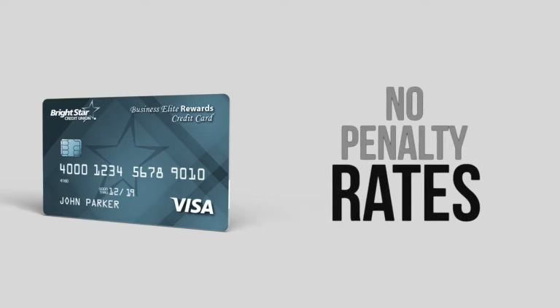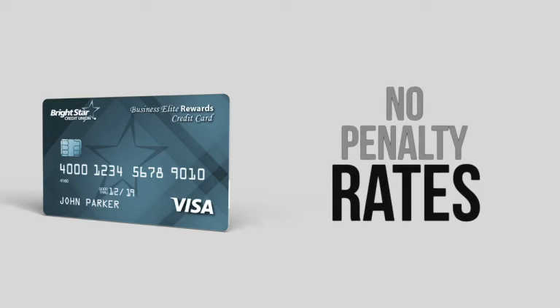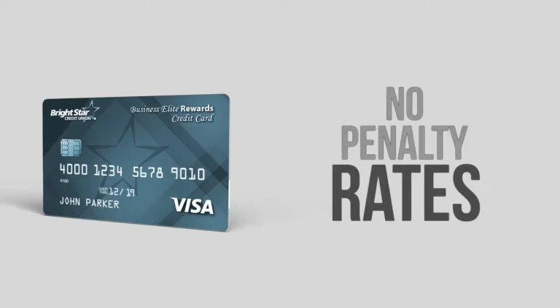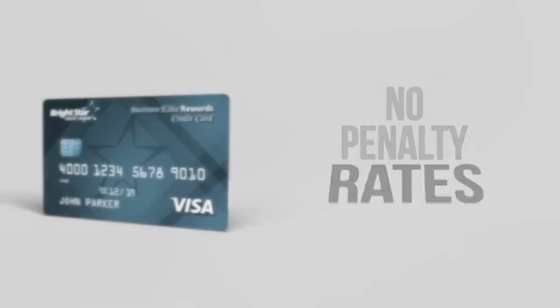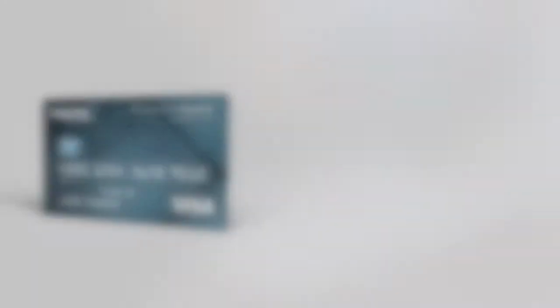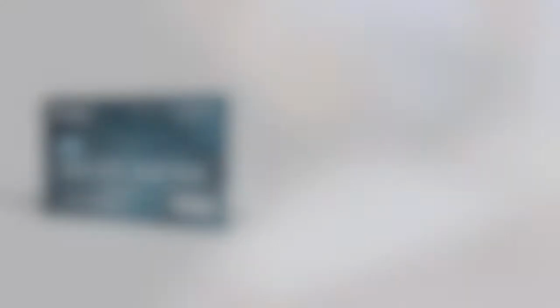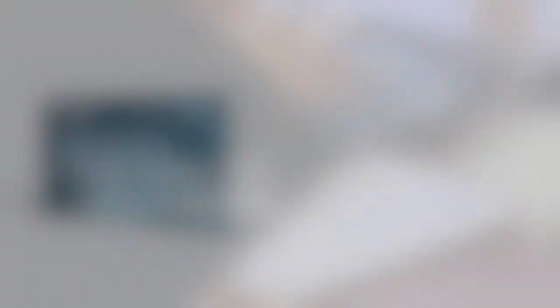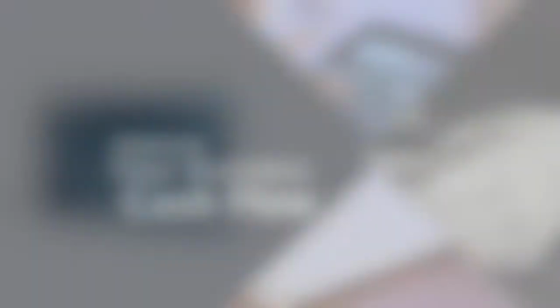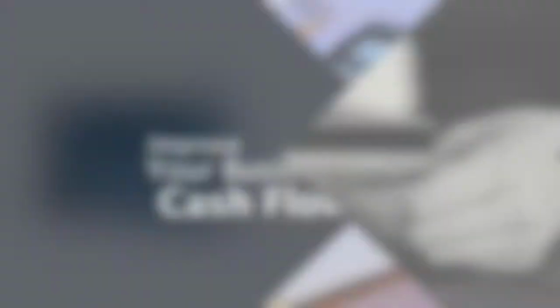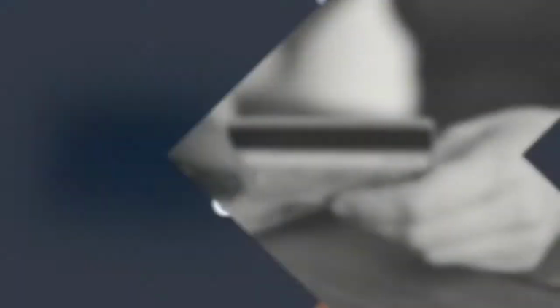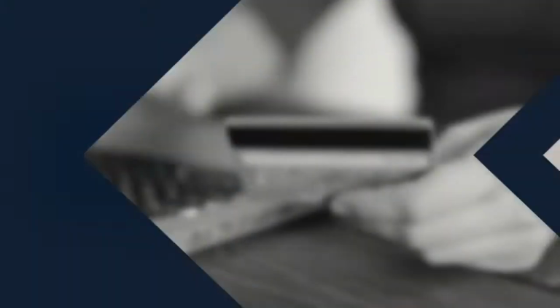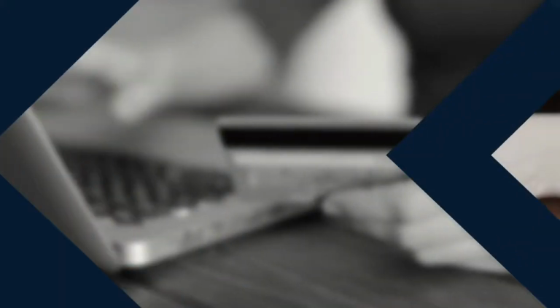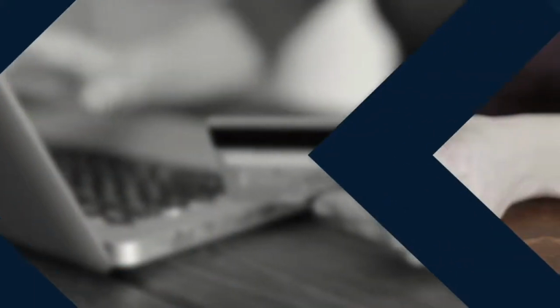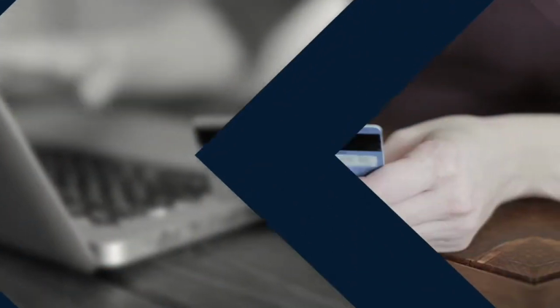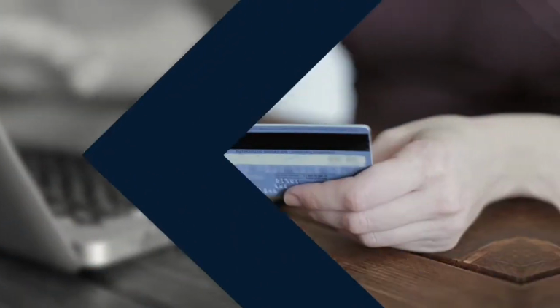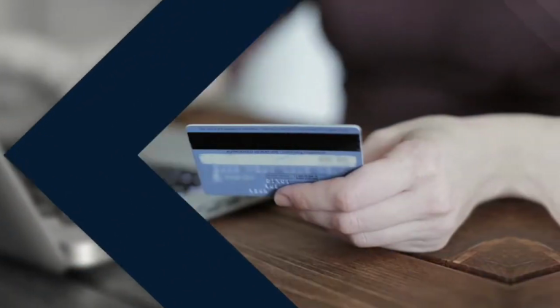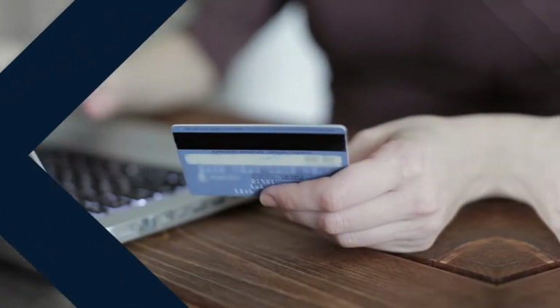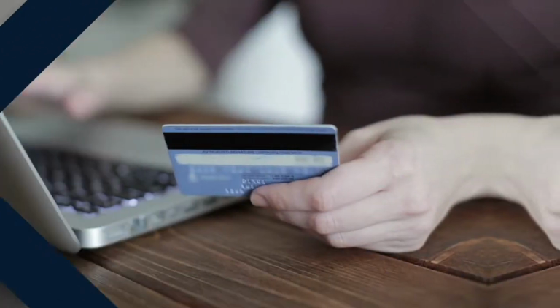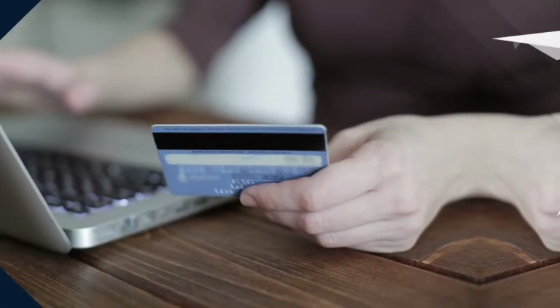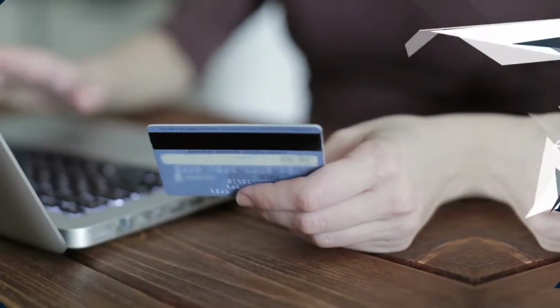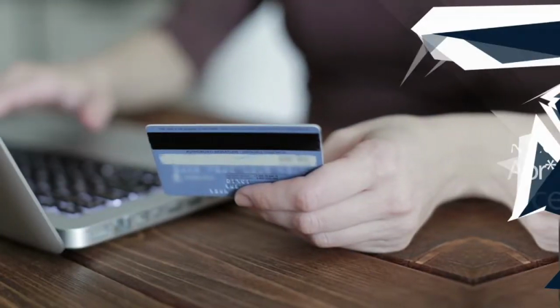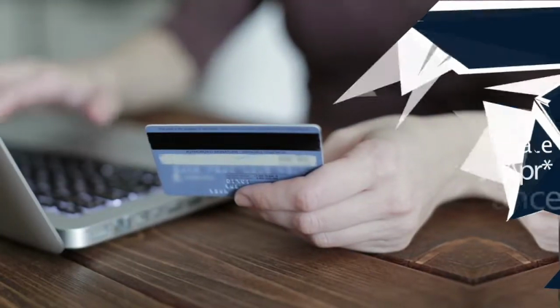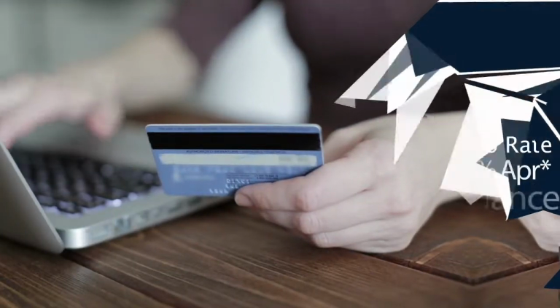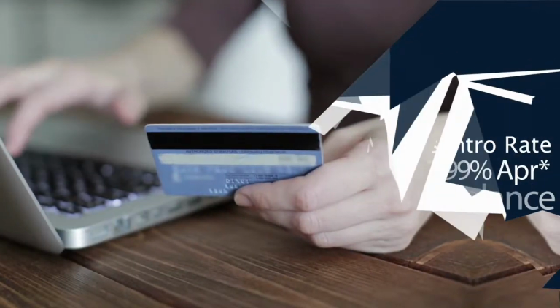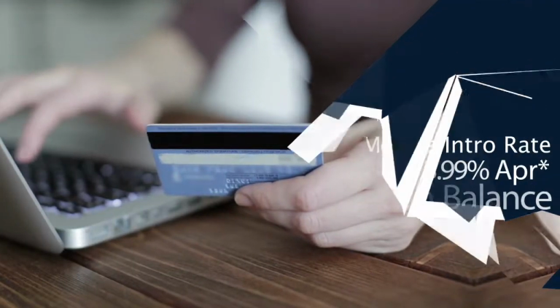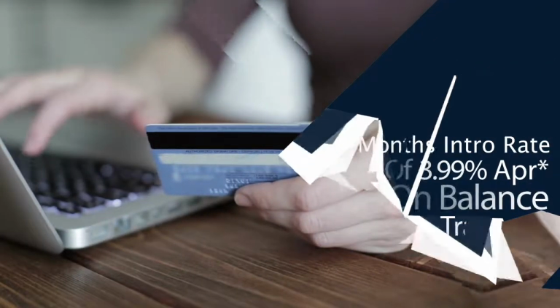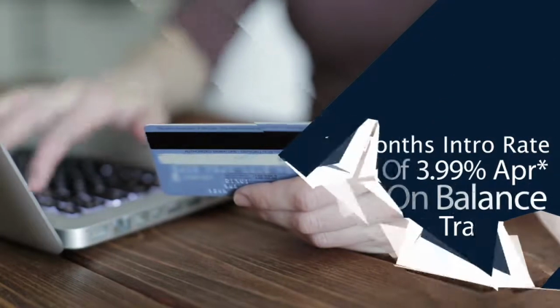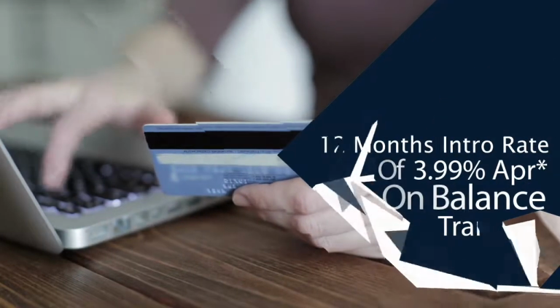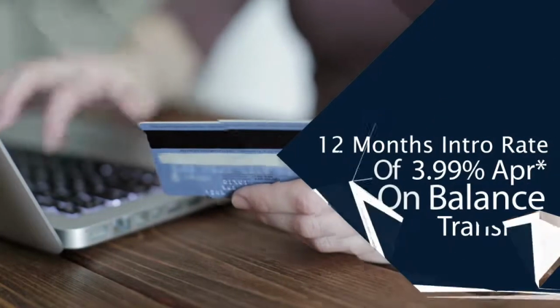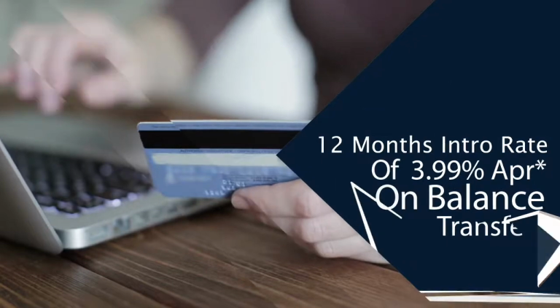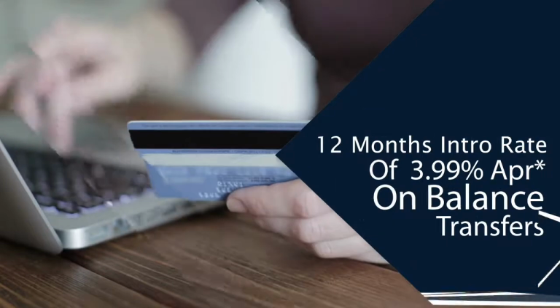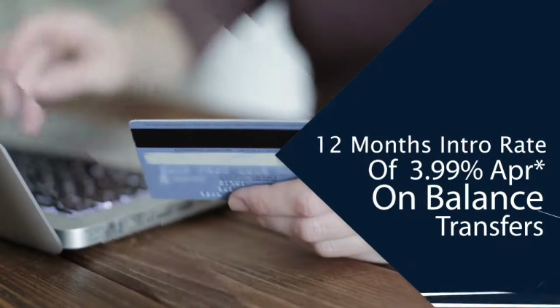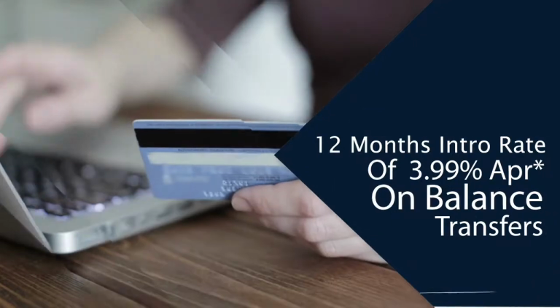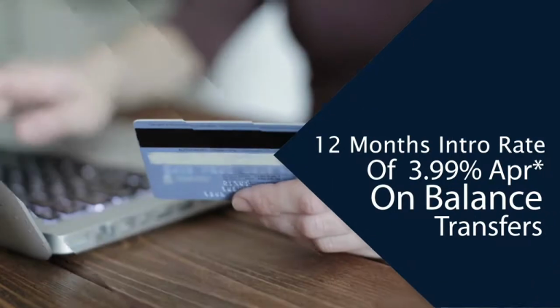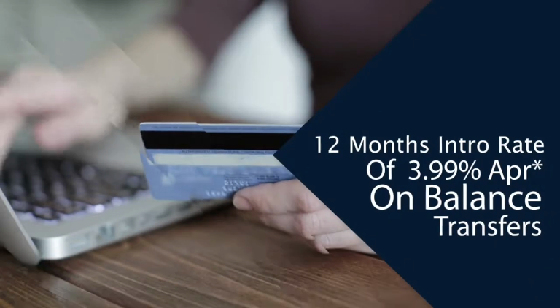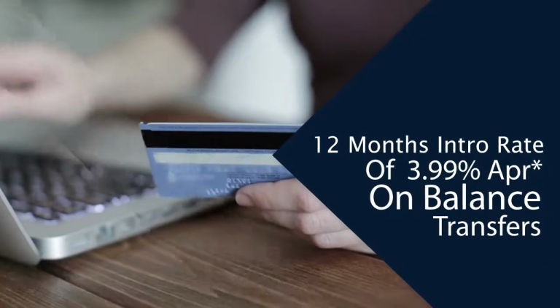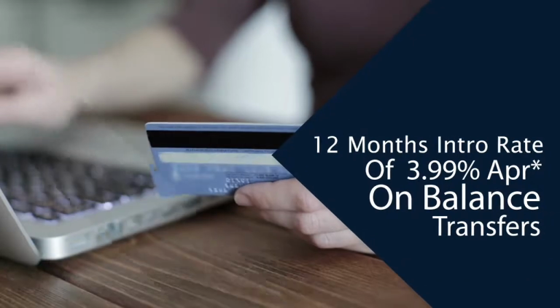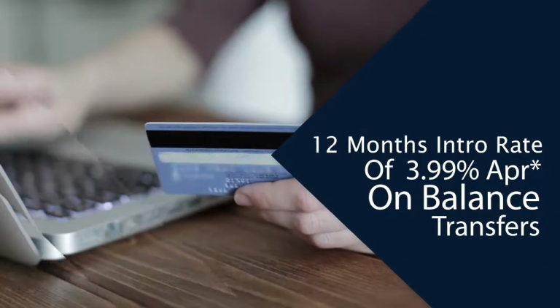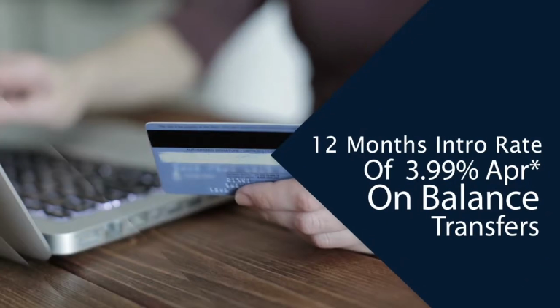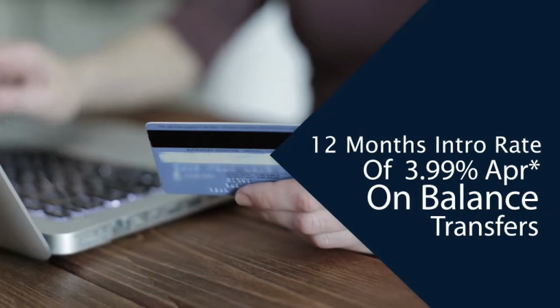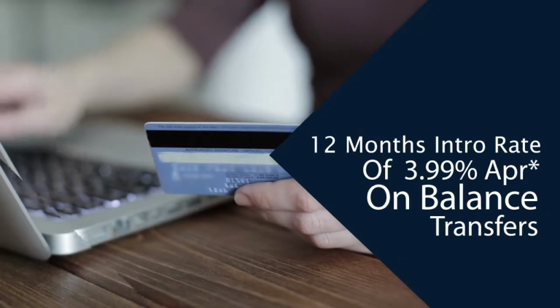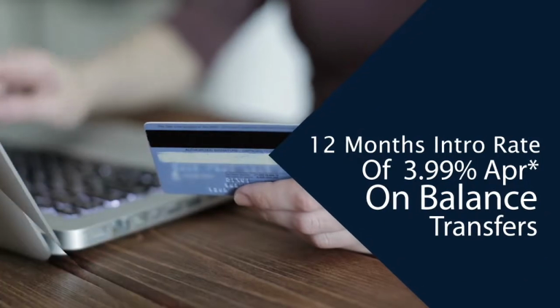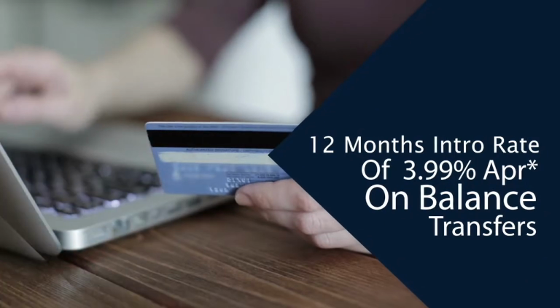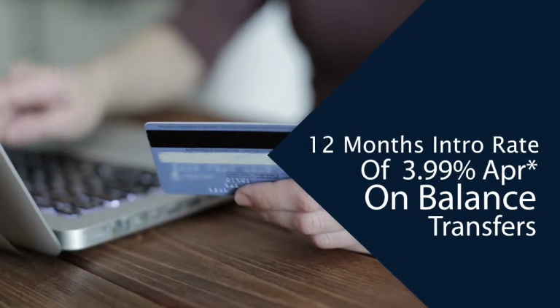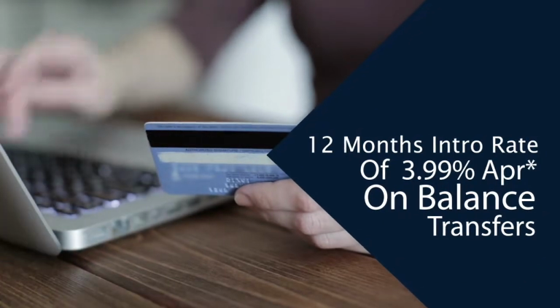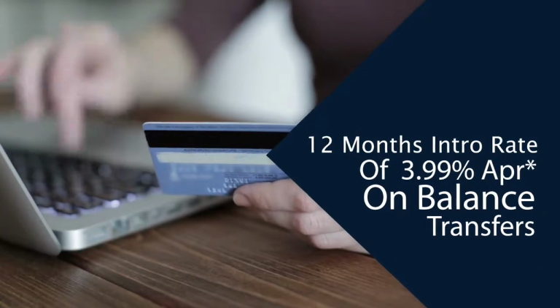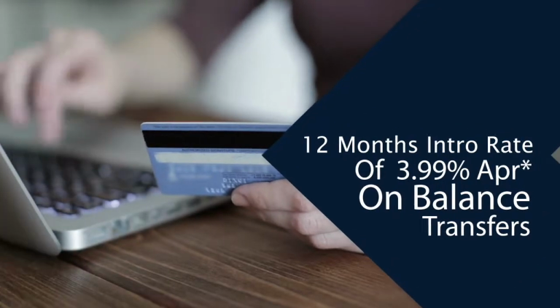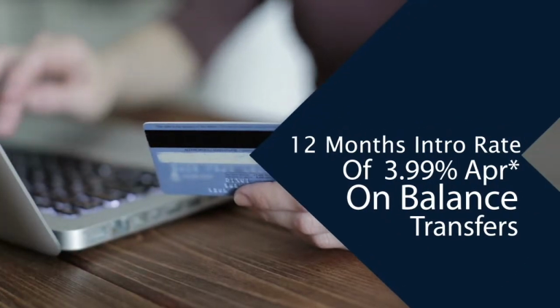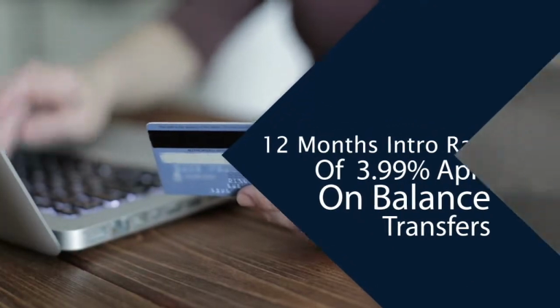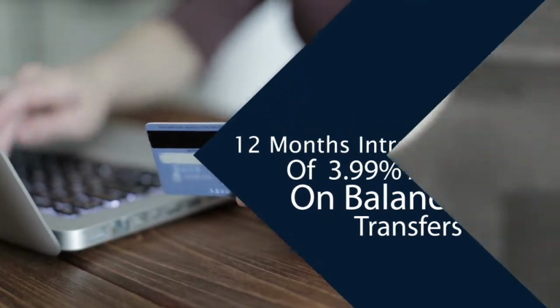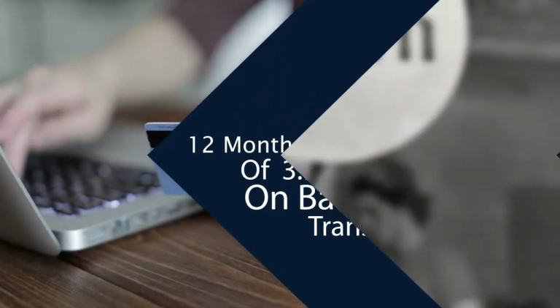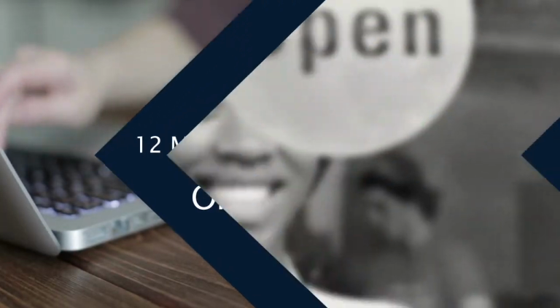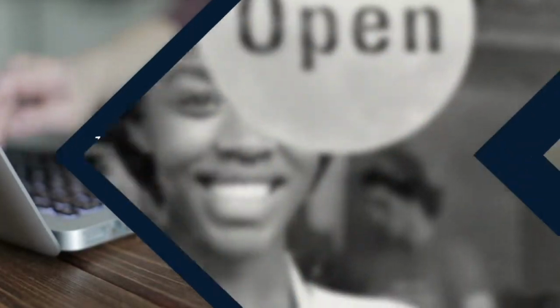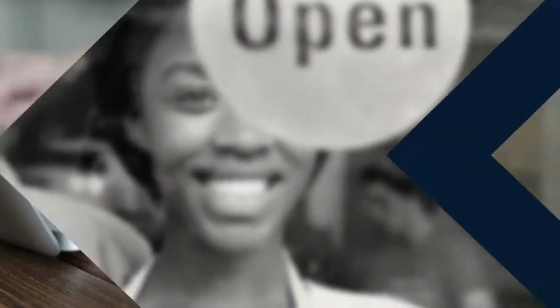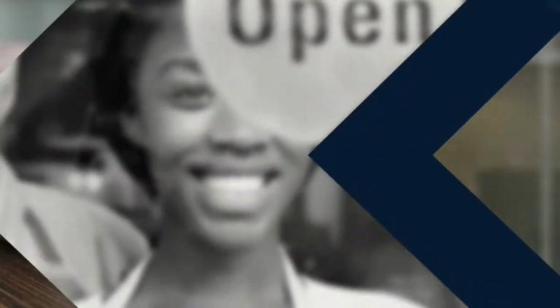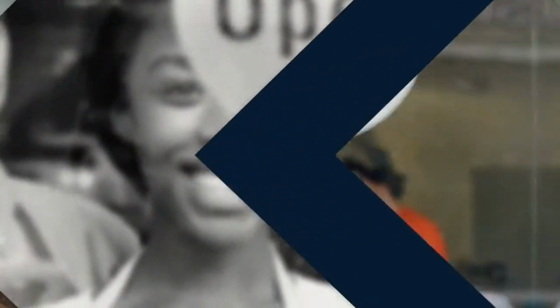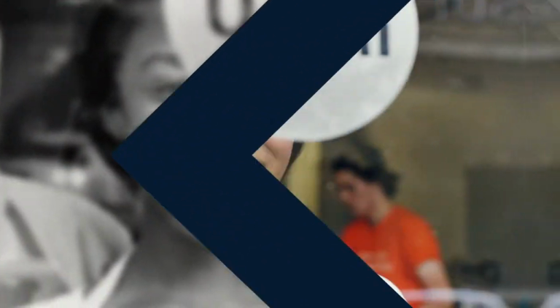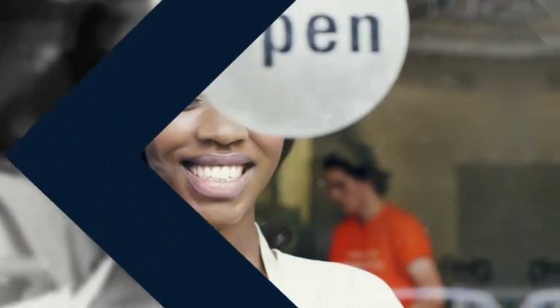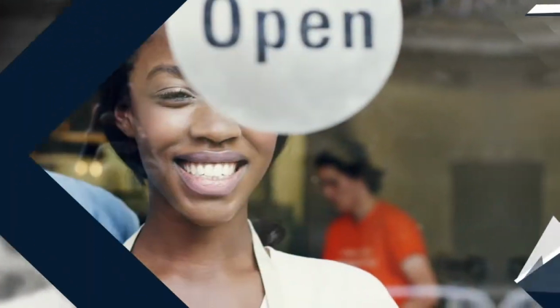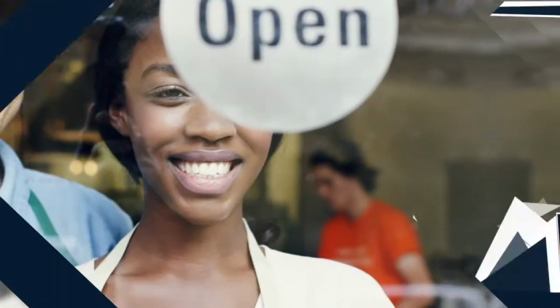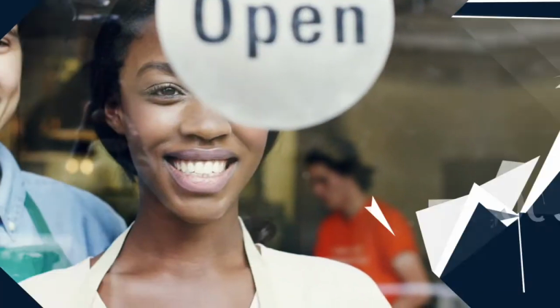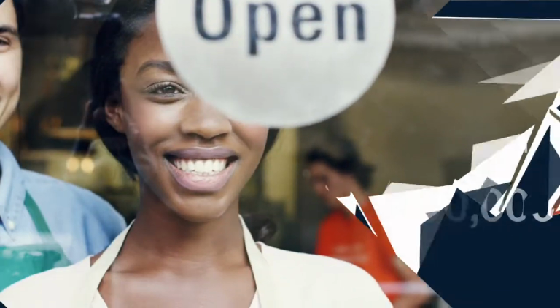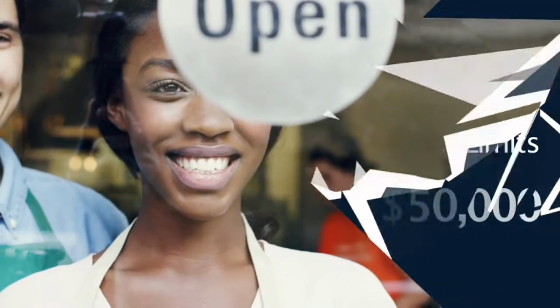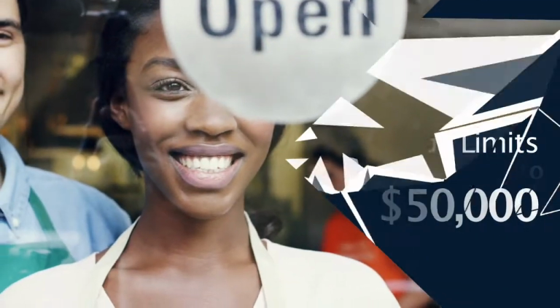Transfer a balance from another high-interest rate card and take advantage of a special 12-month introductory rate of 3.99% APR on balance transfers.